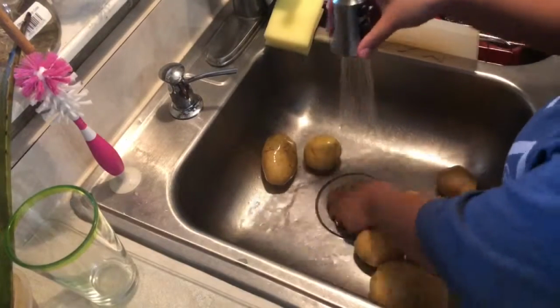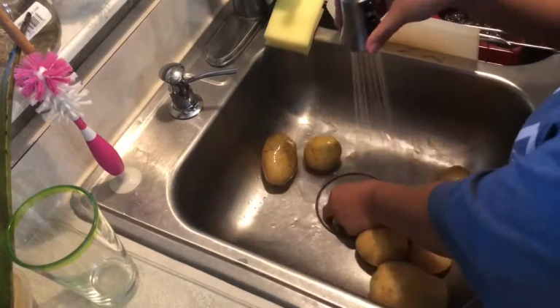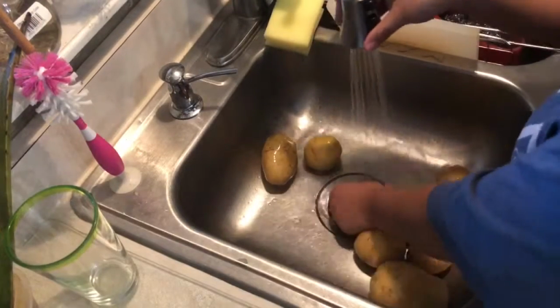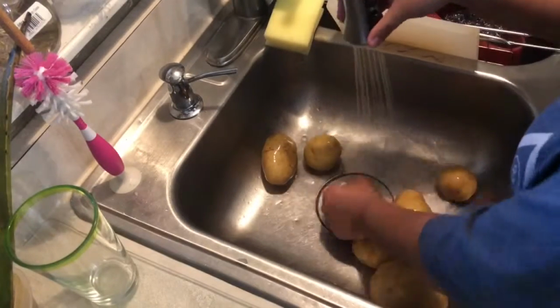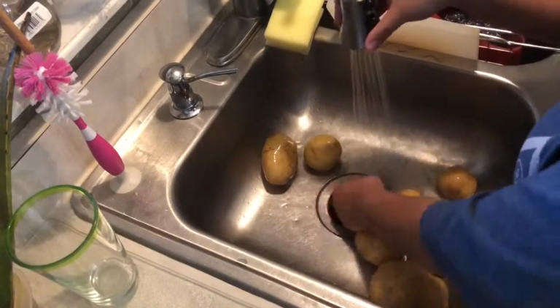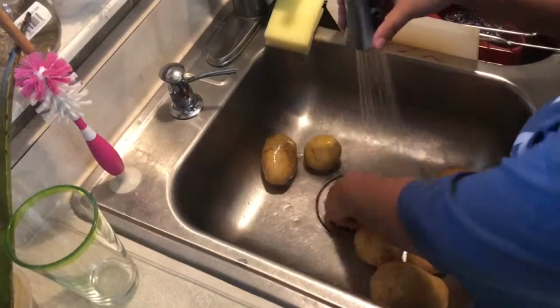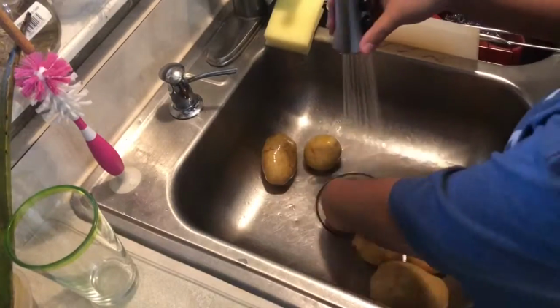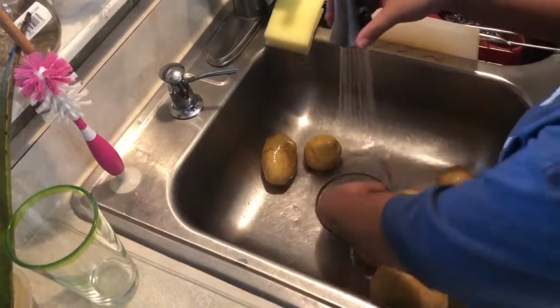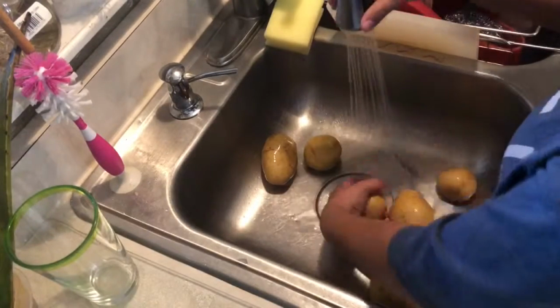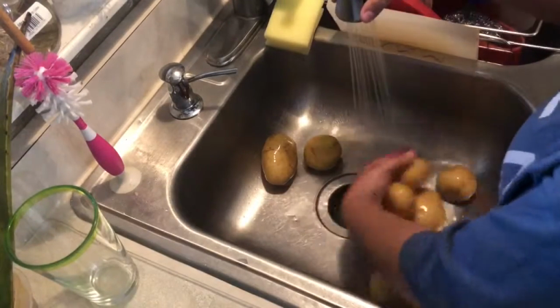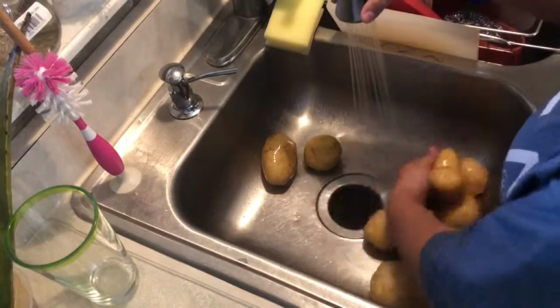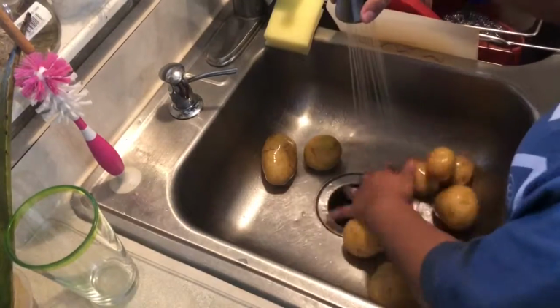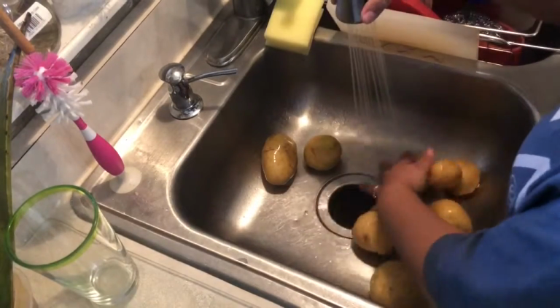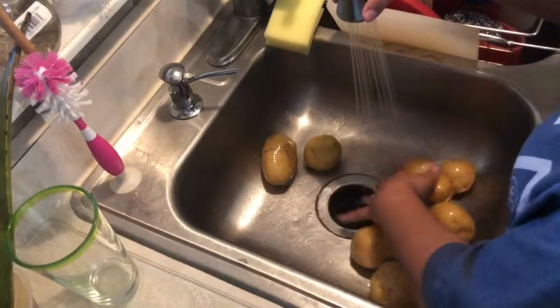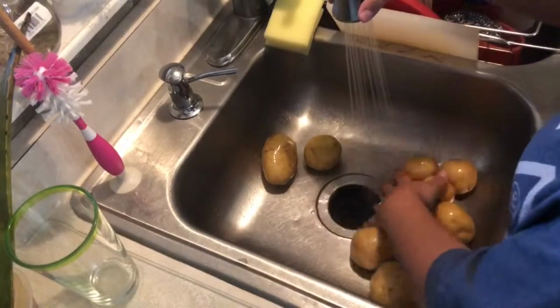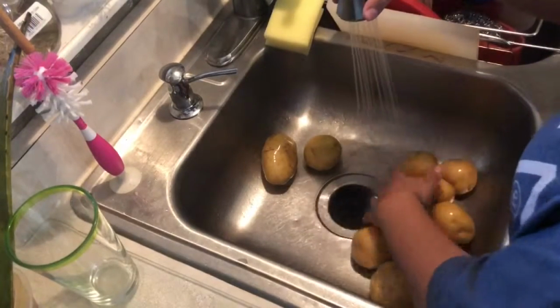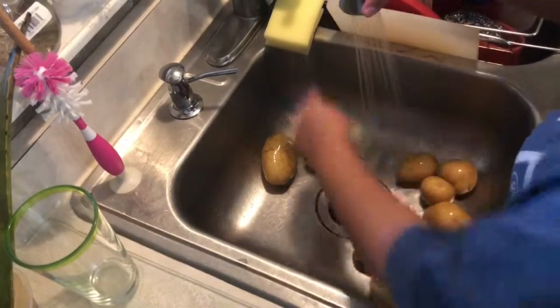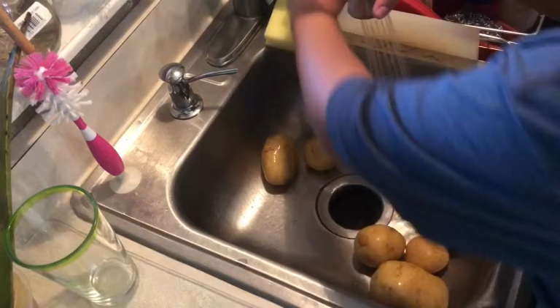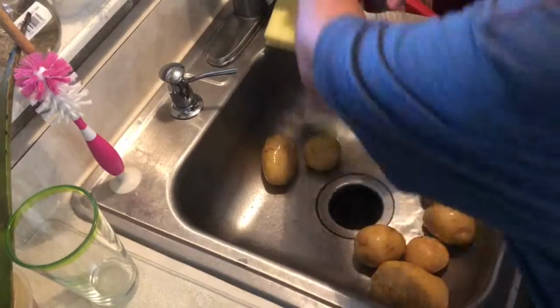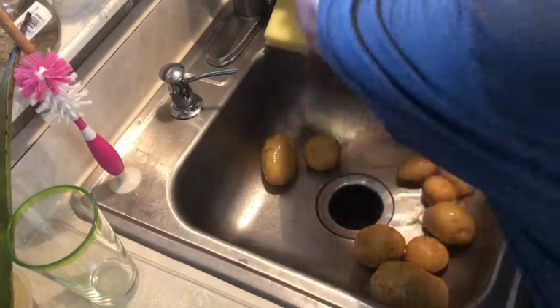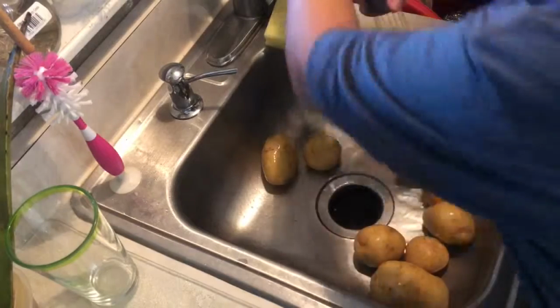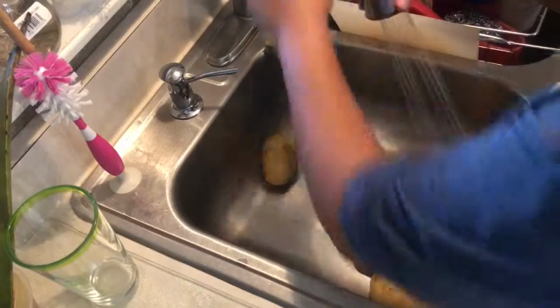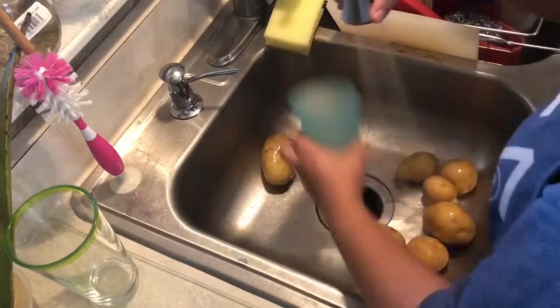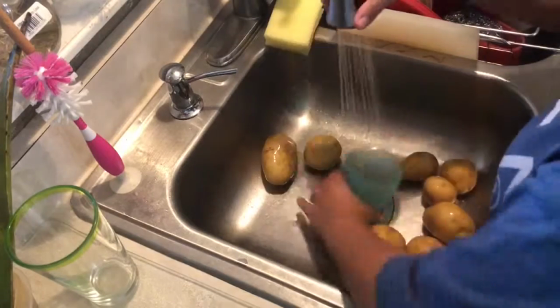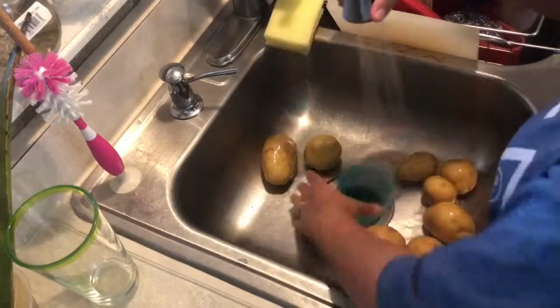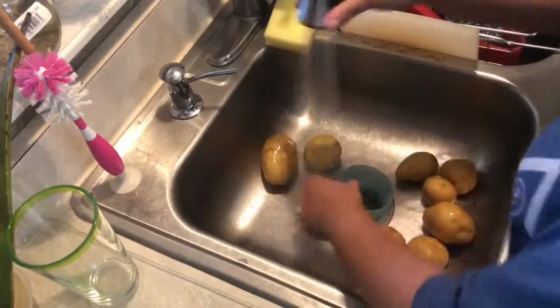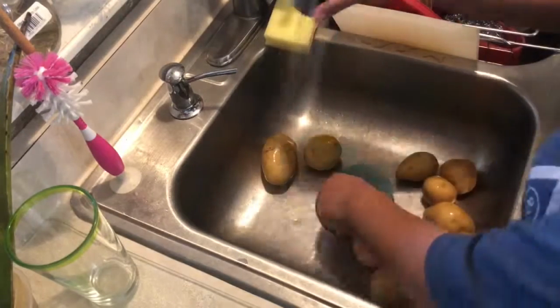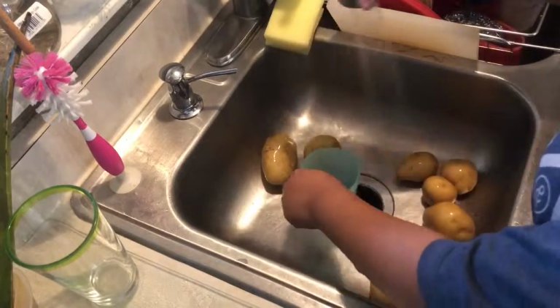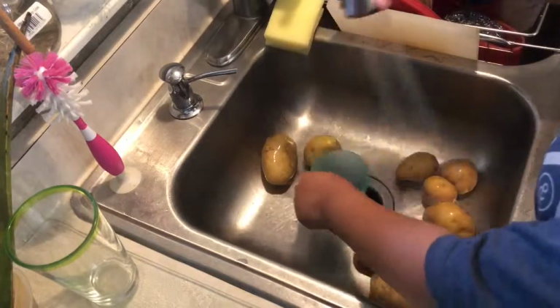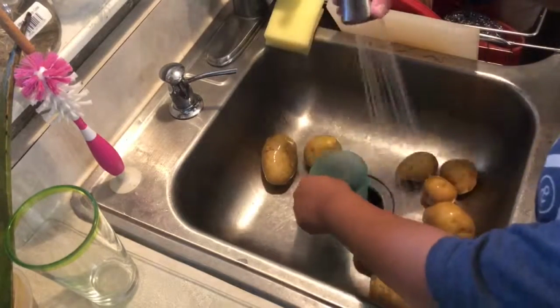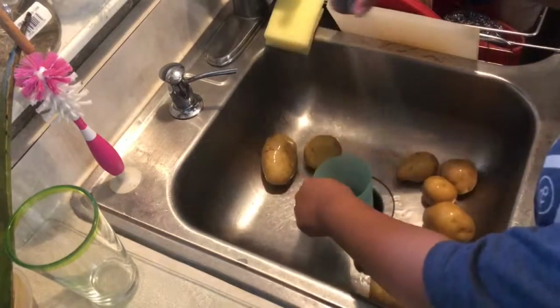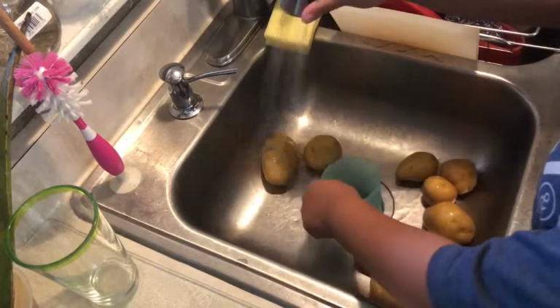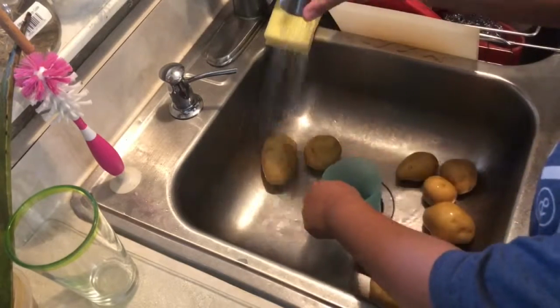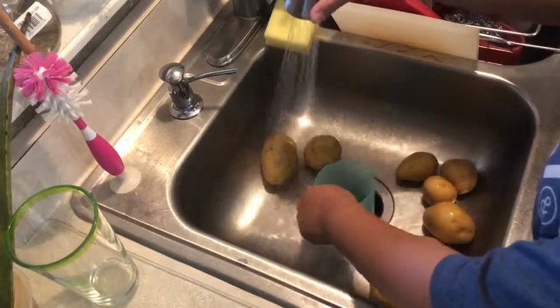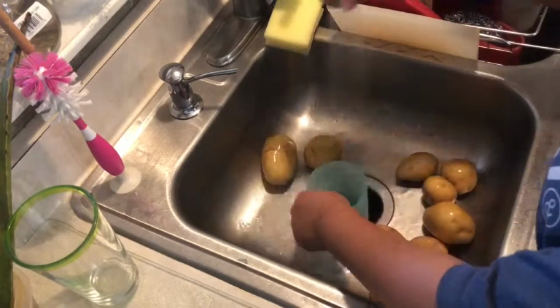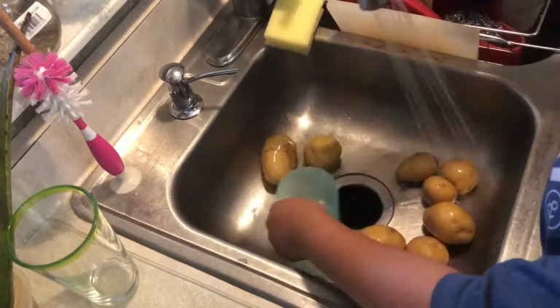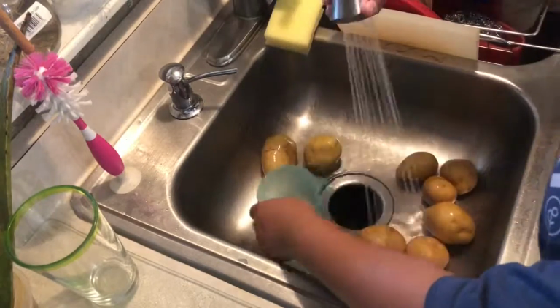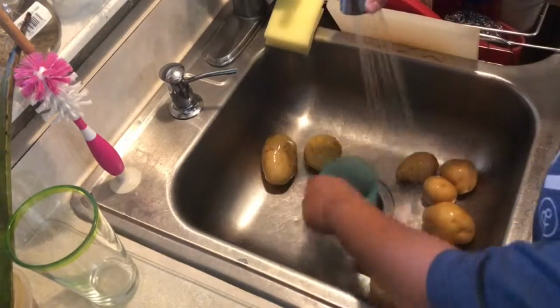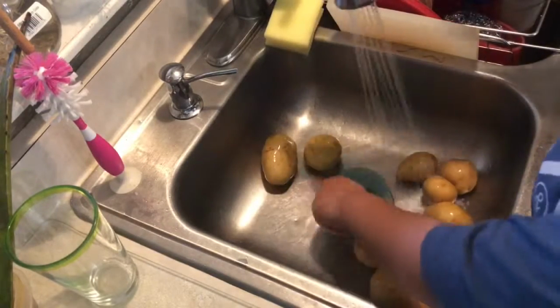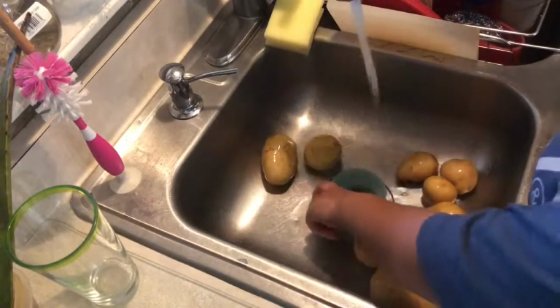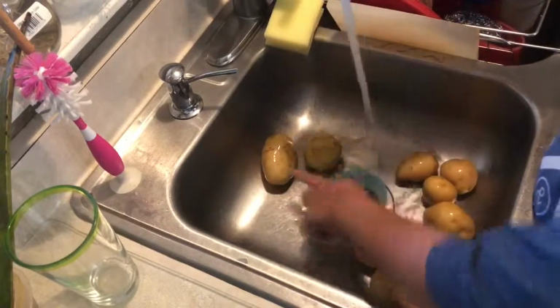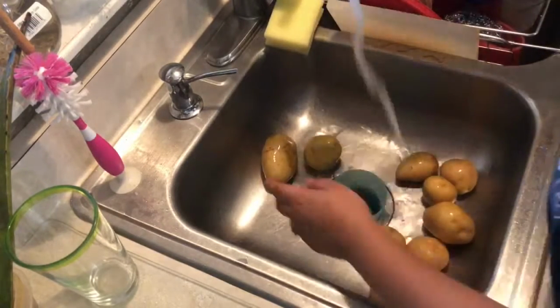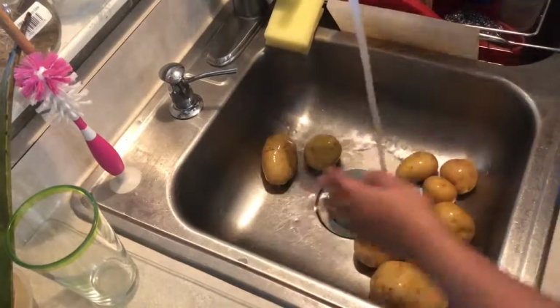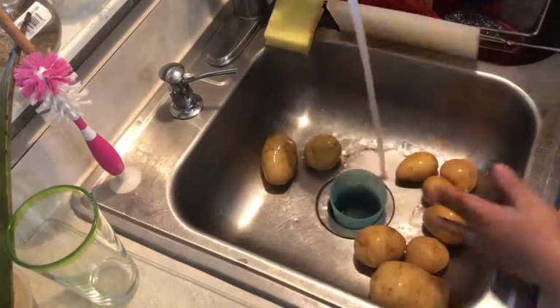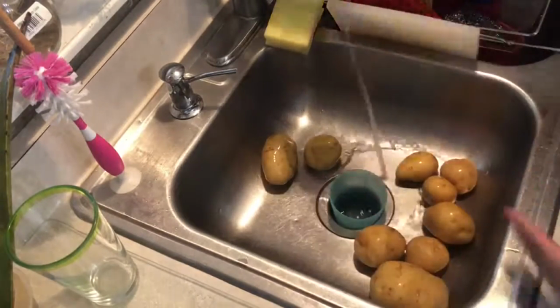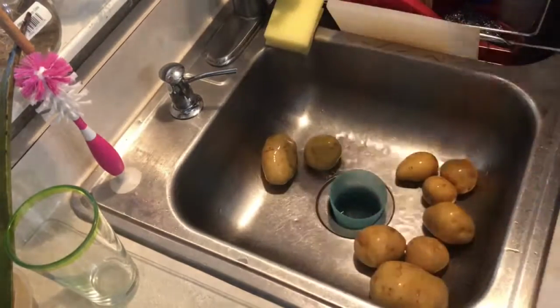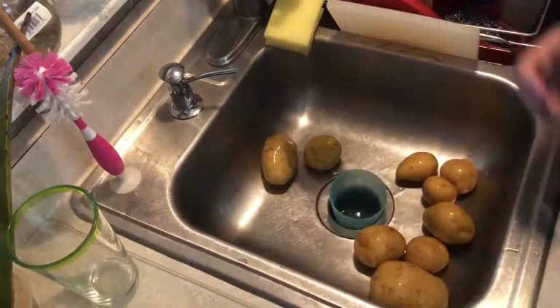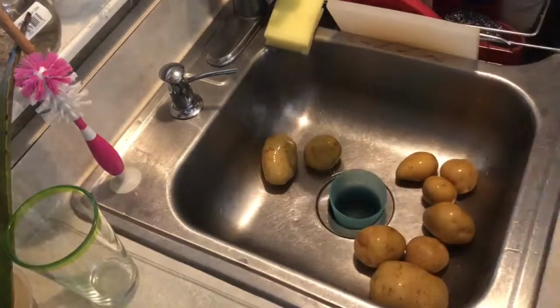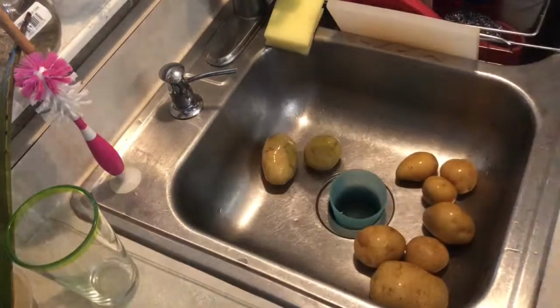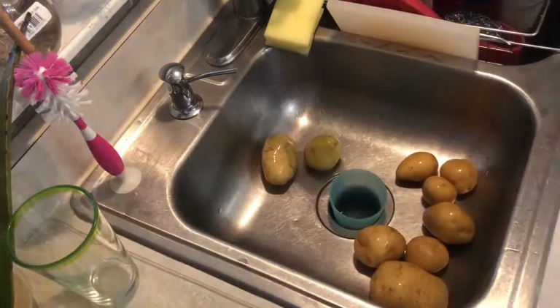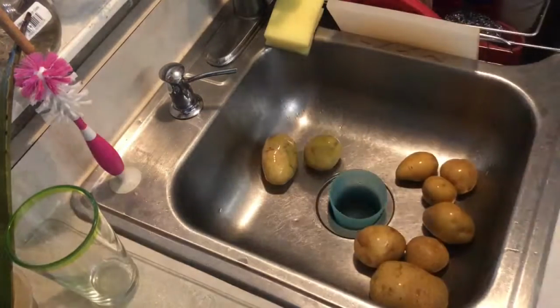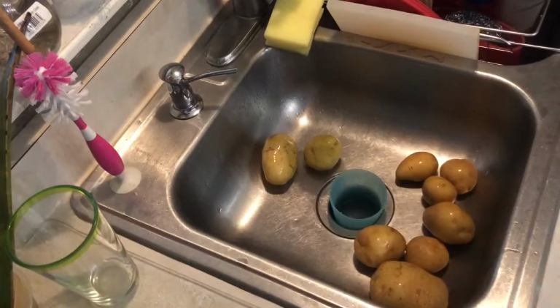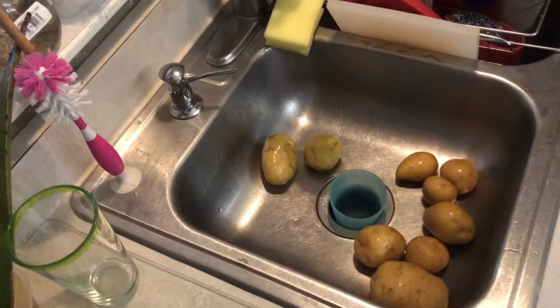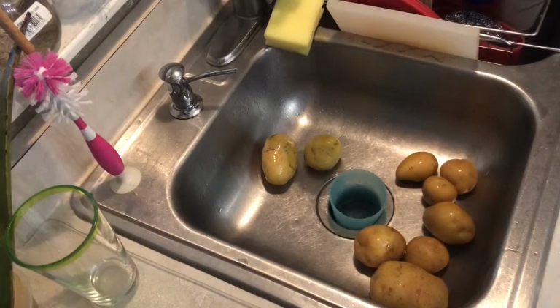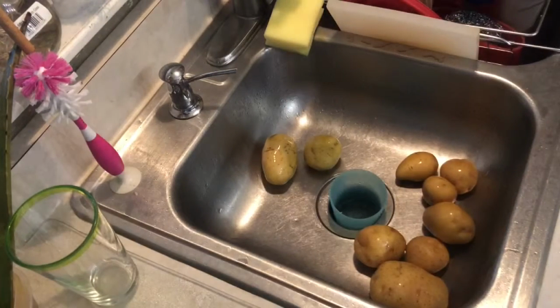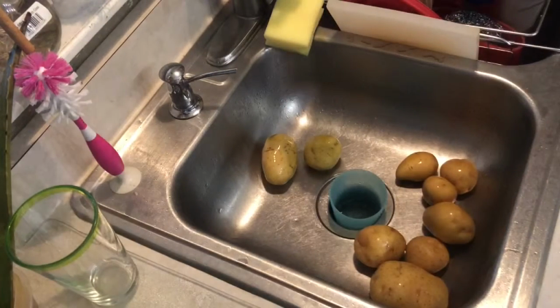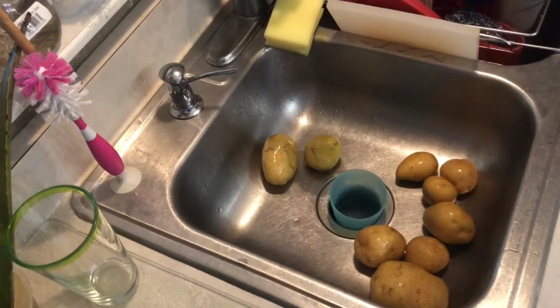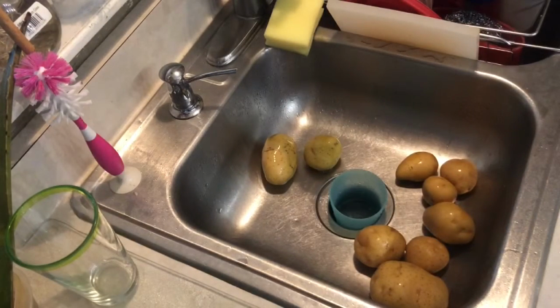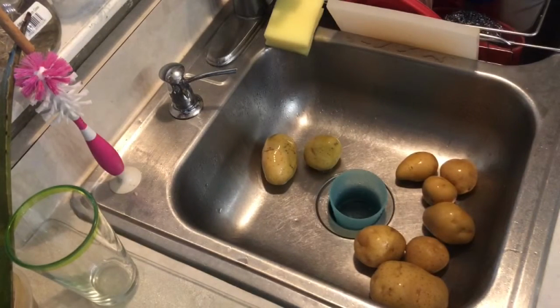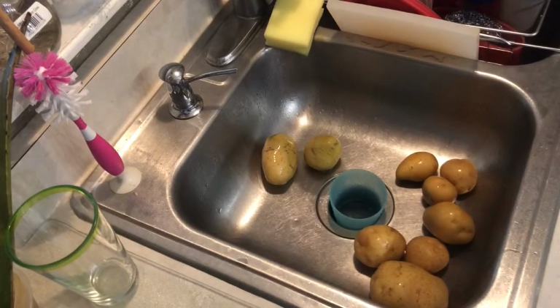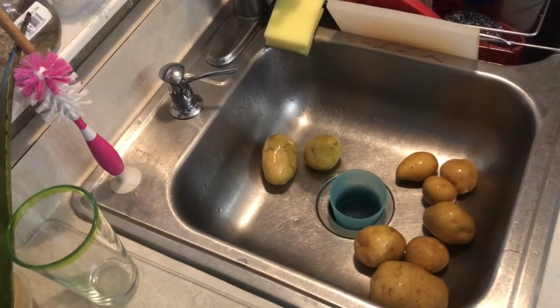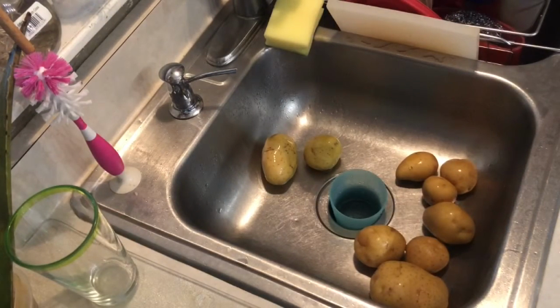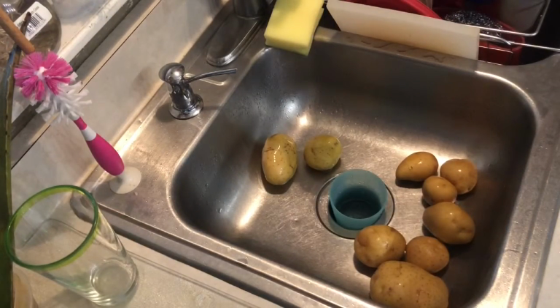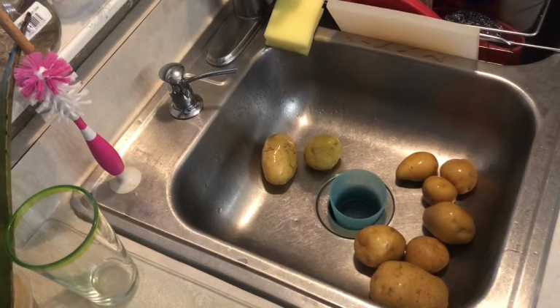So first I'm gonna start off with cleaning my potatoes. Always wash your veggies — you don't know what's on them. It could be gross.